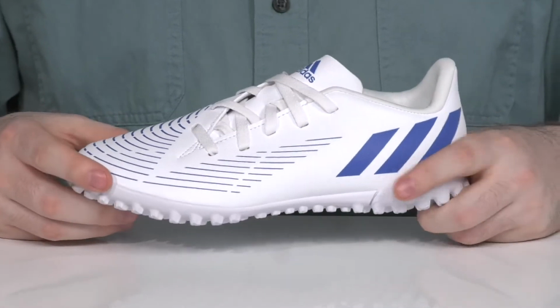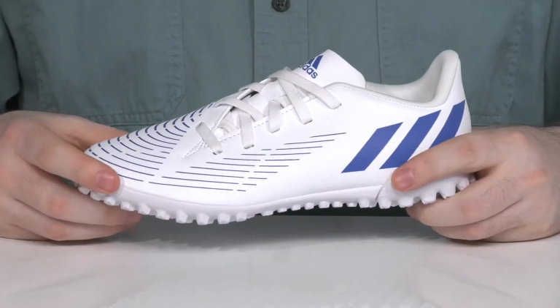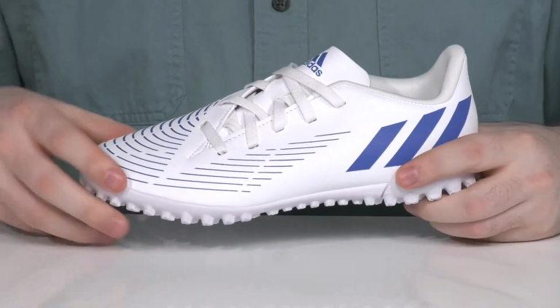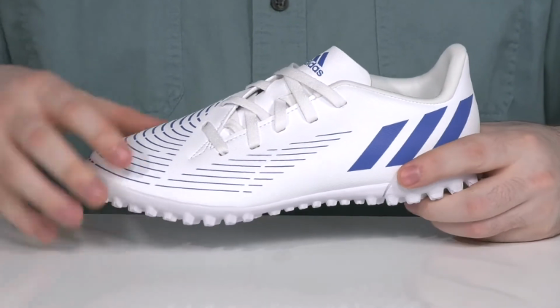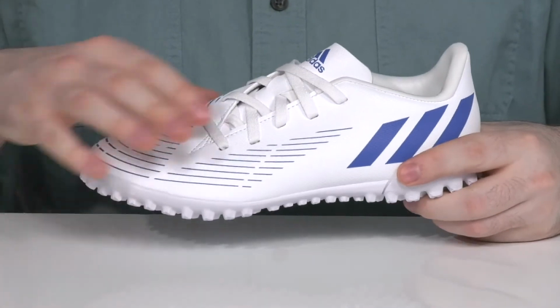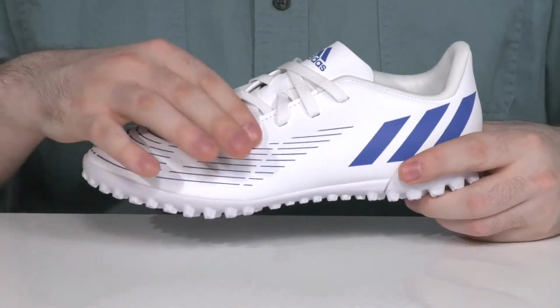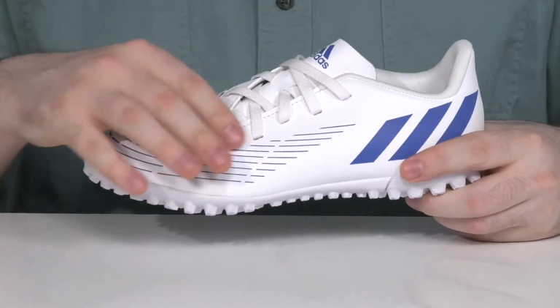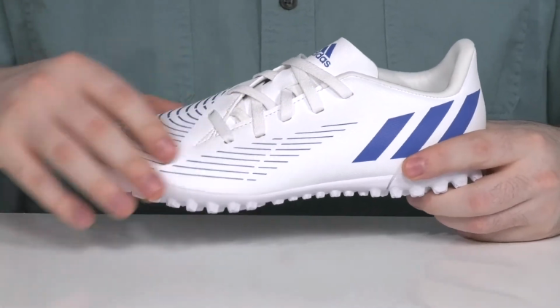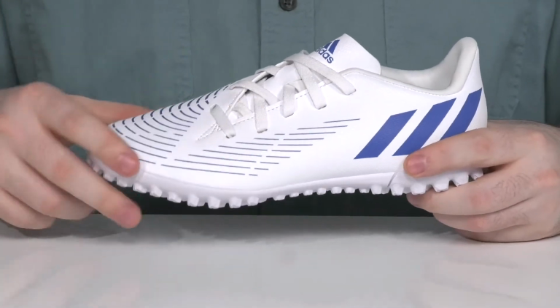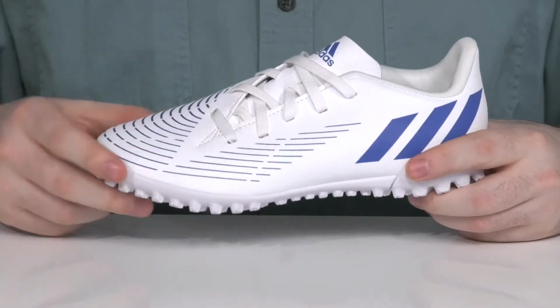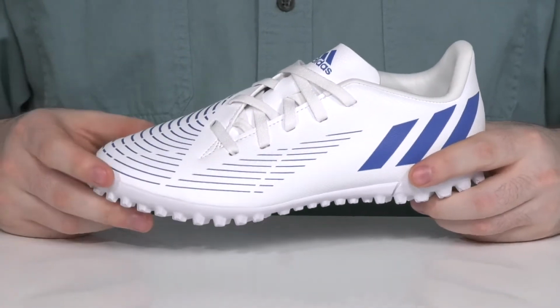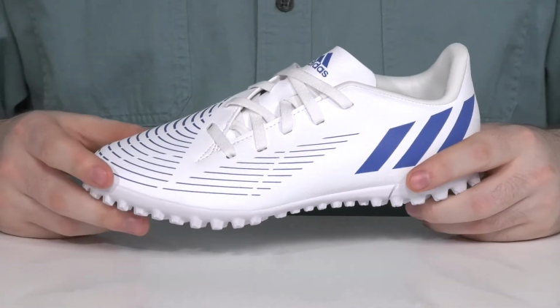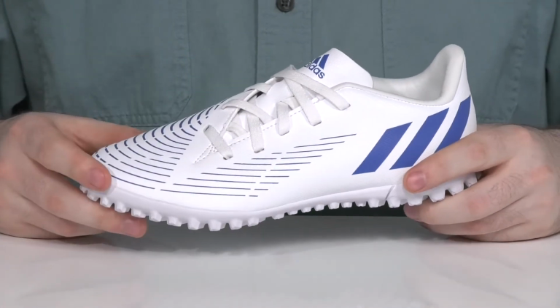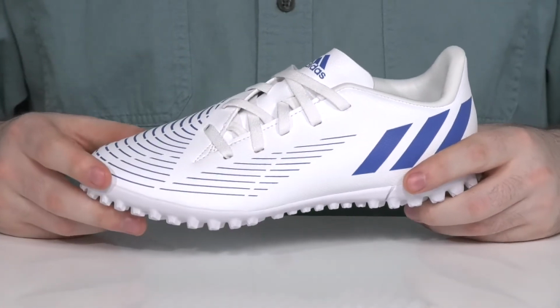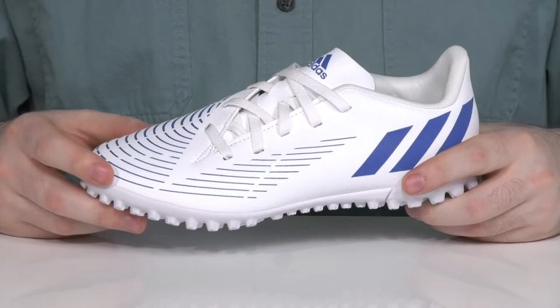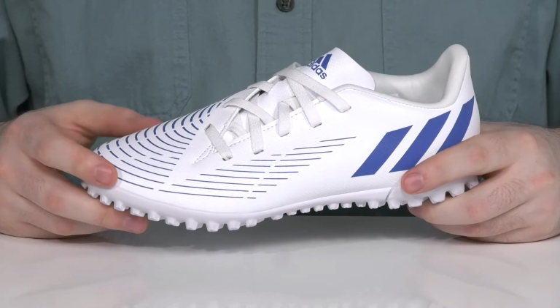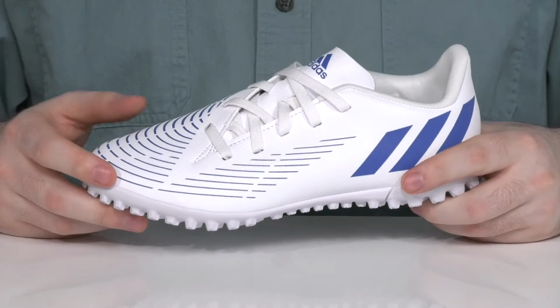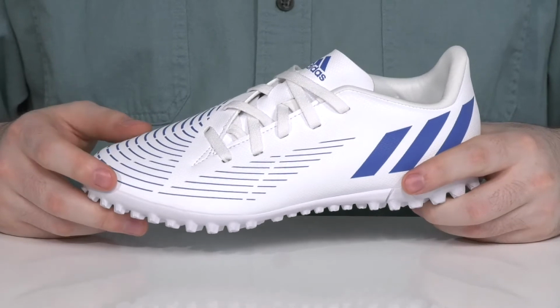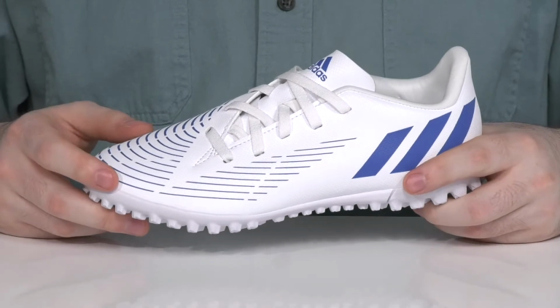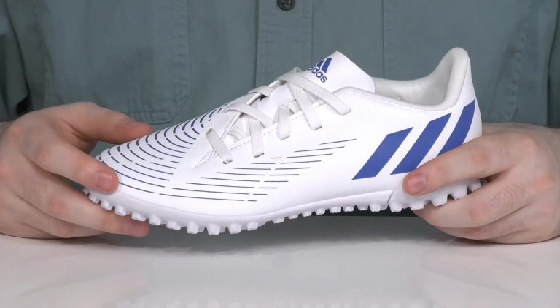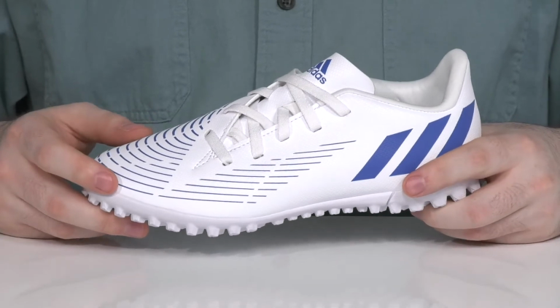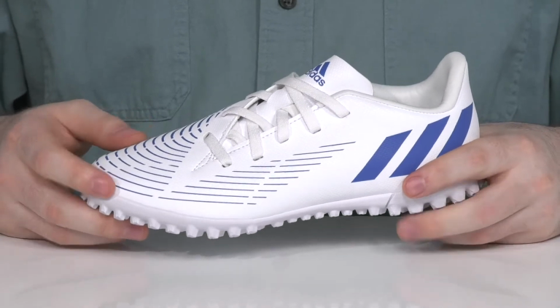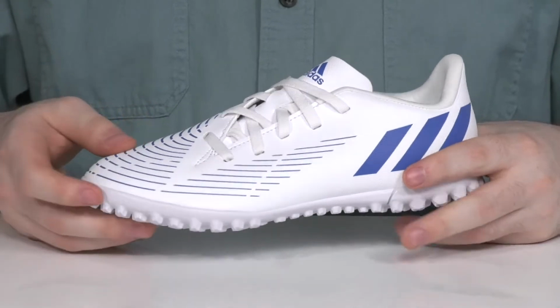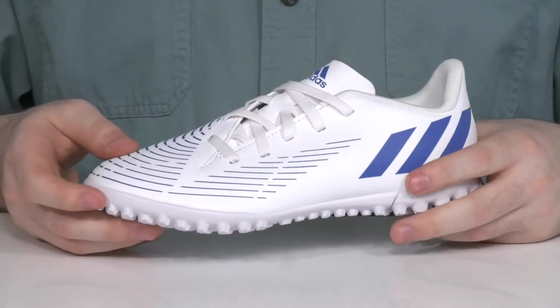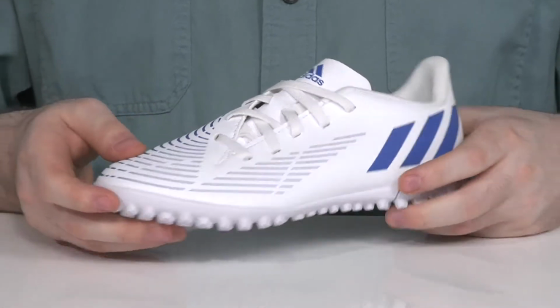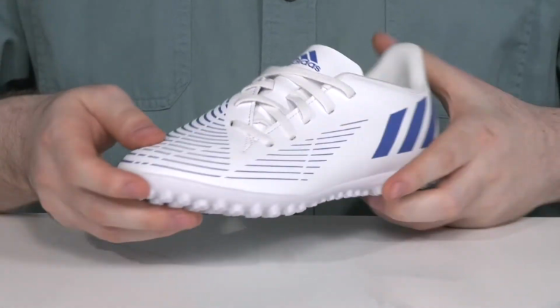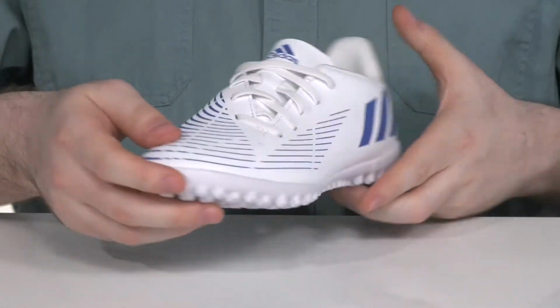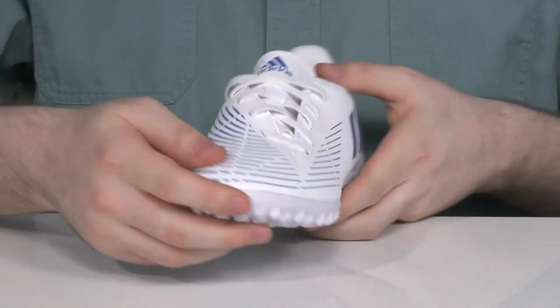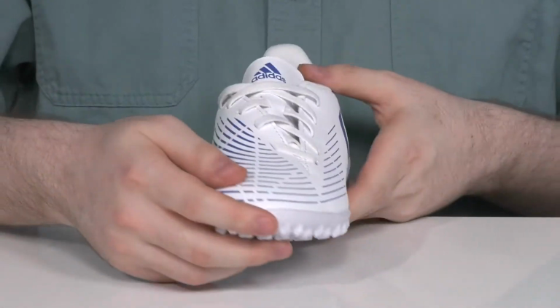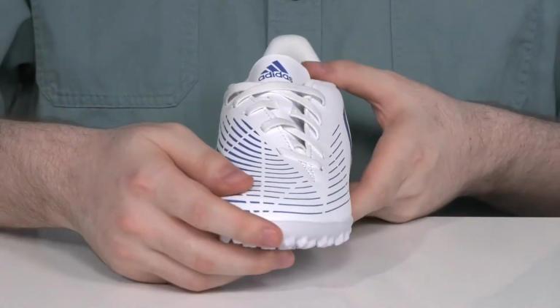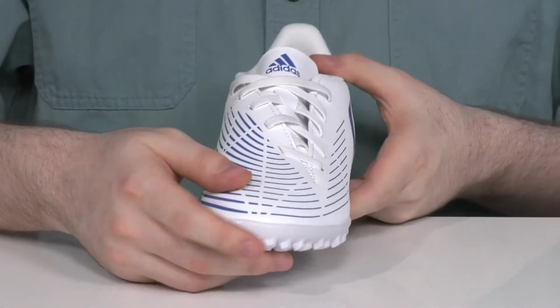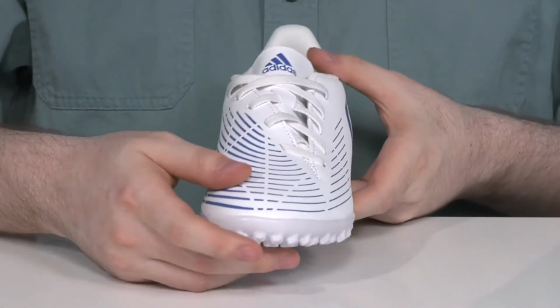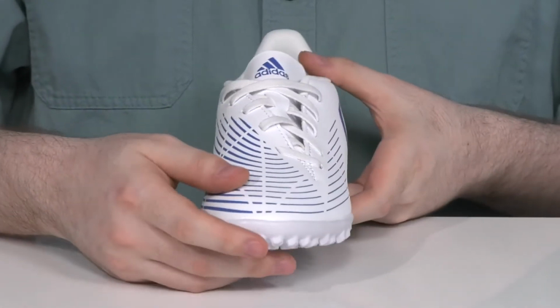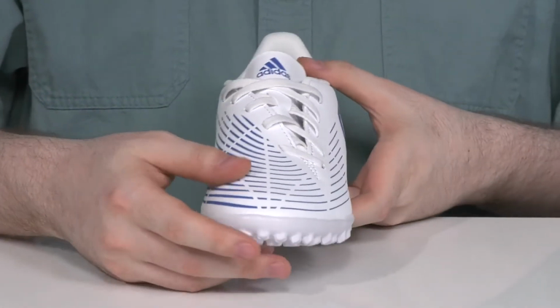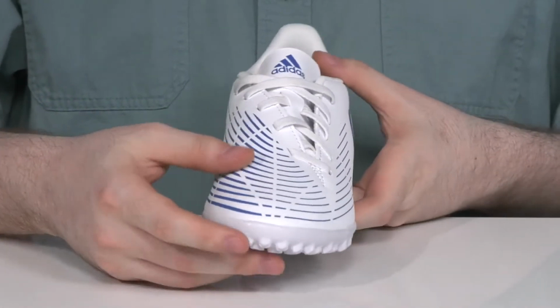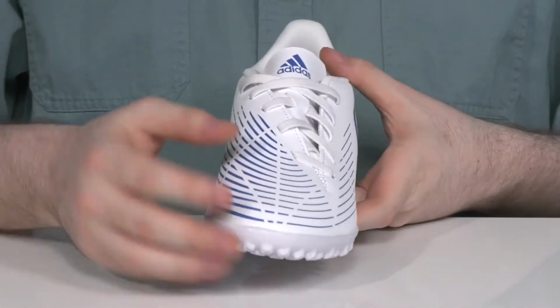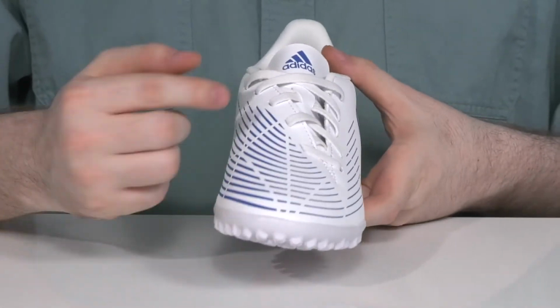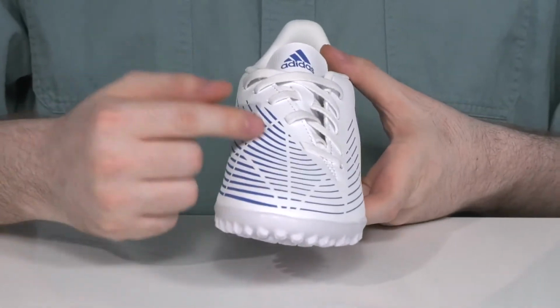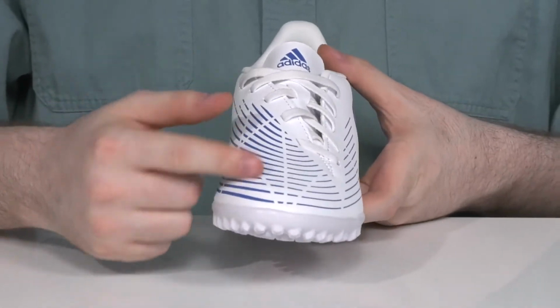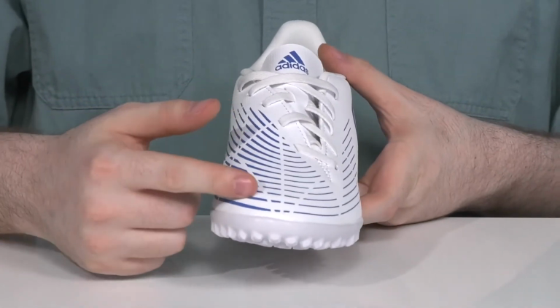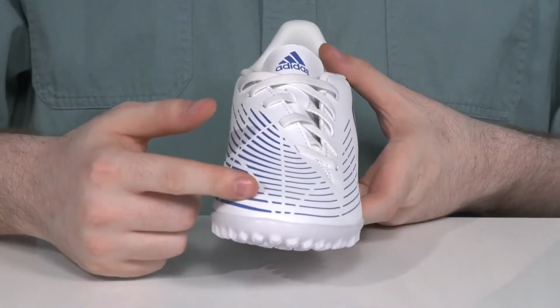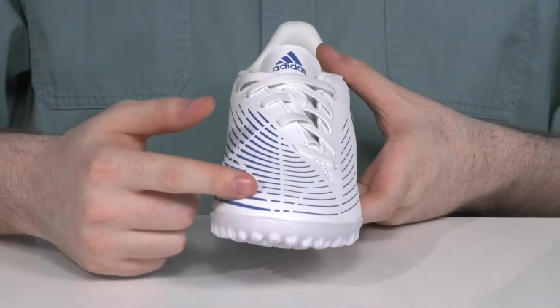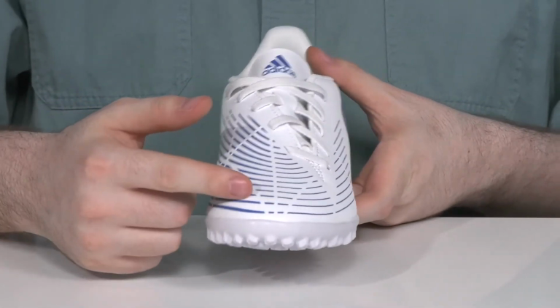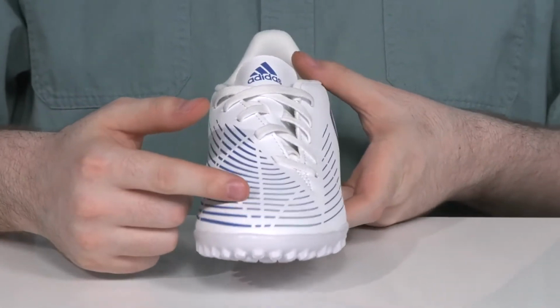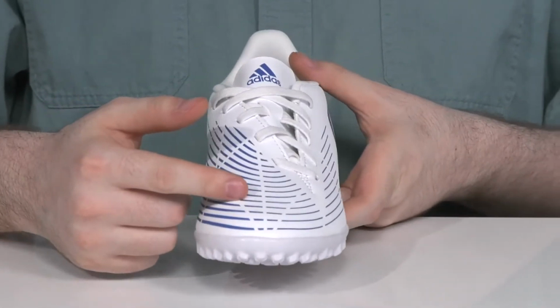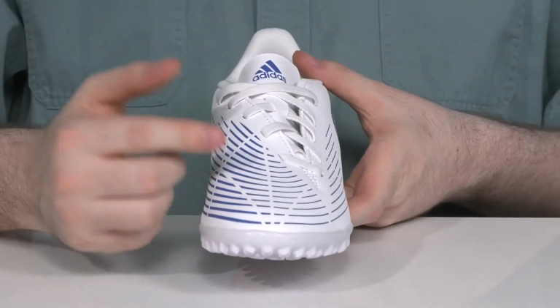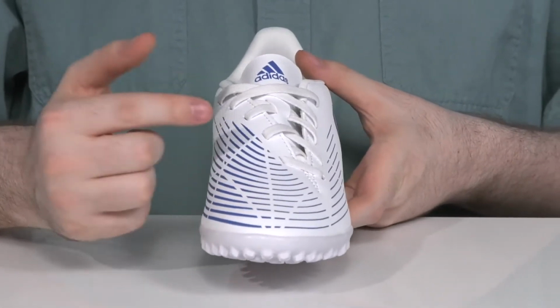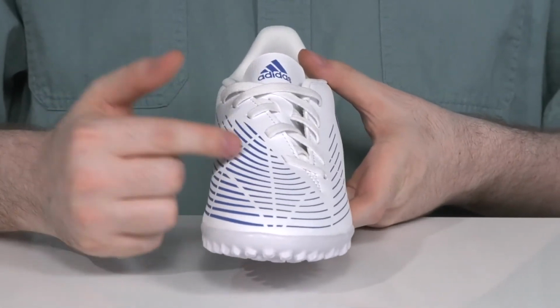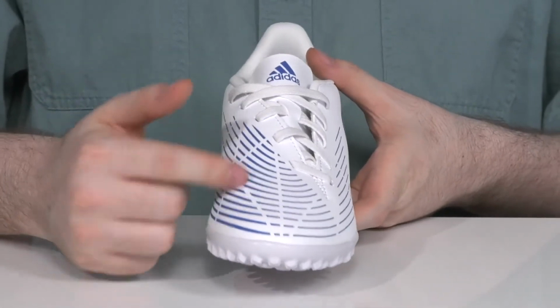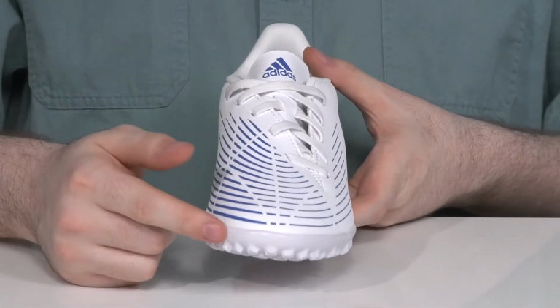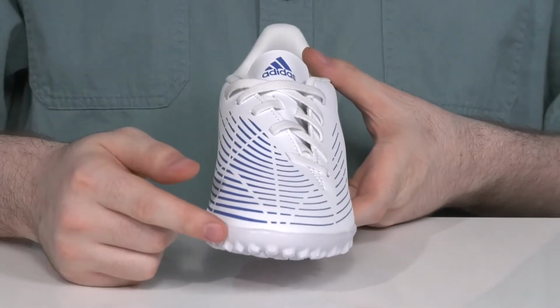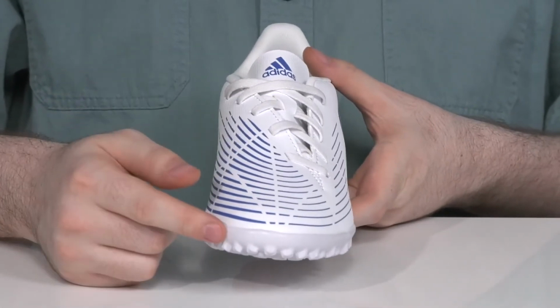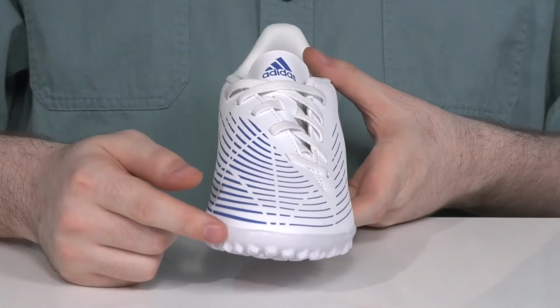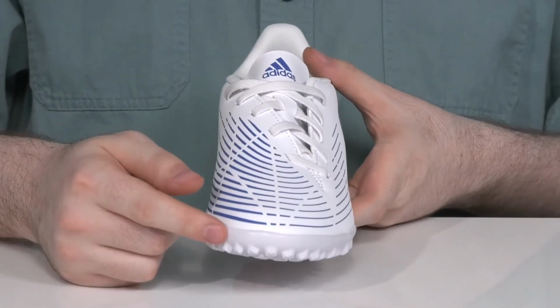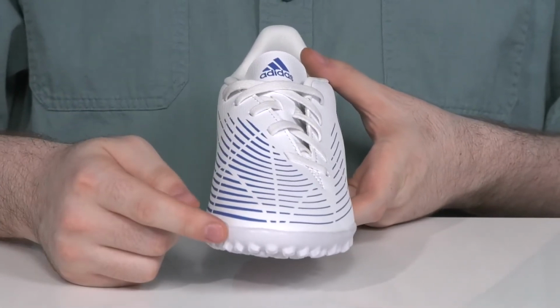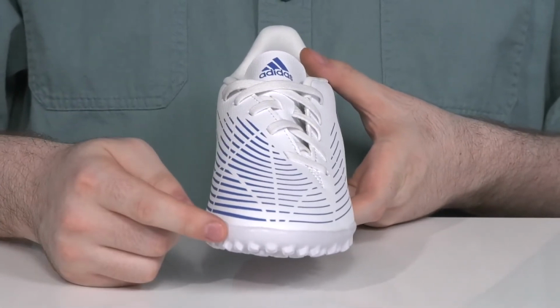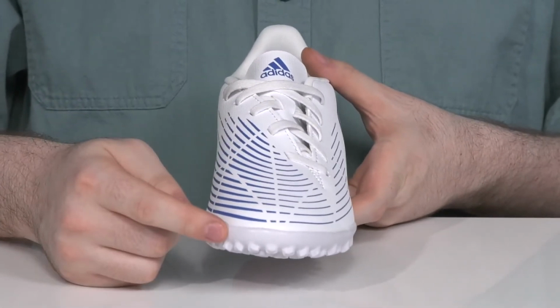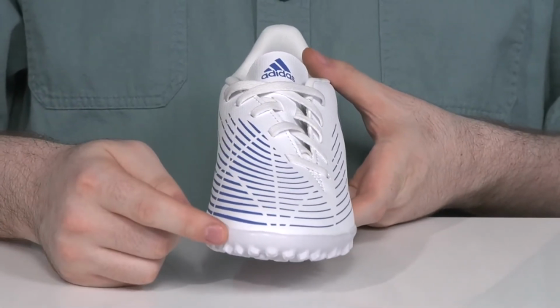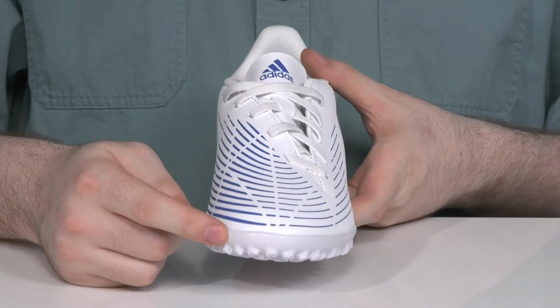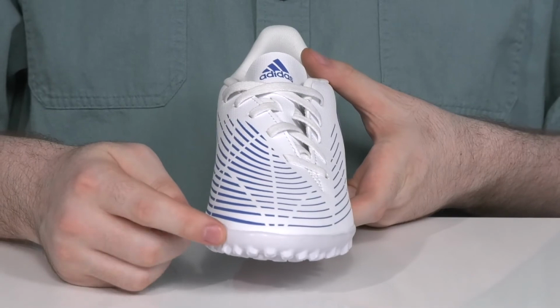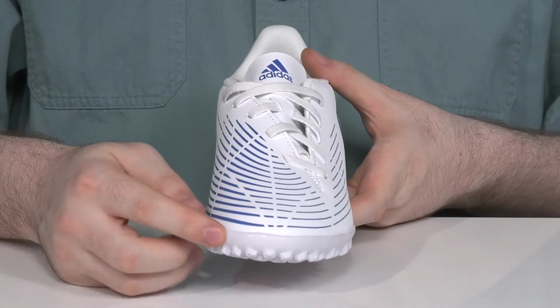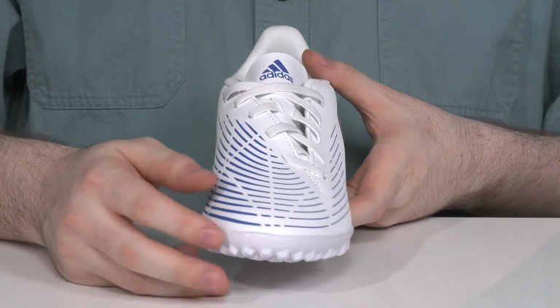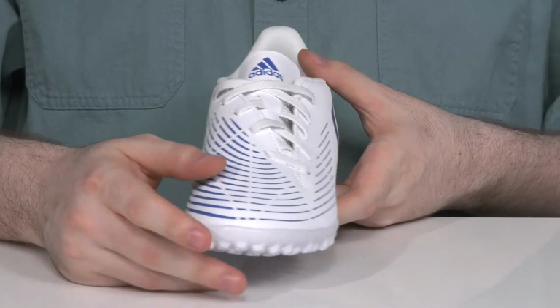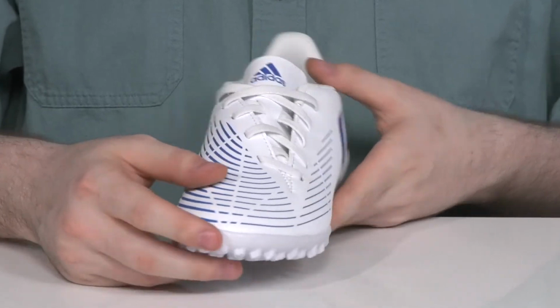The upper is made with textile and synthetic using the Demon Scale texture, giving it lots of grip and reliability when kicking and dribbling.